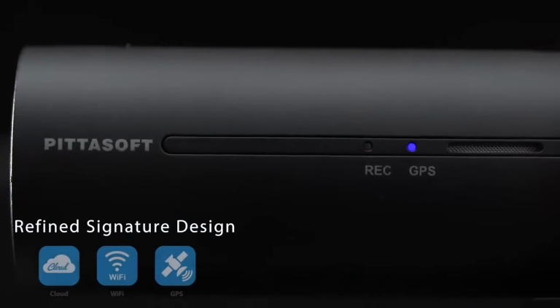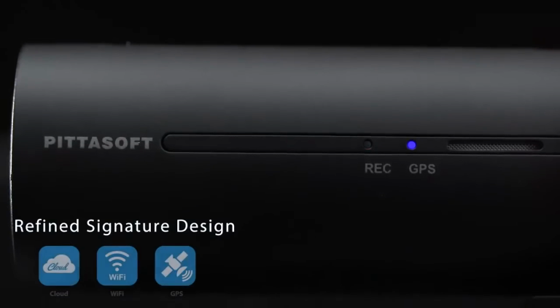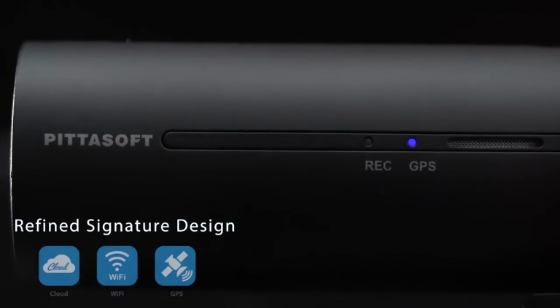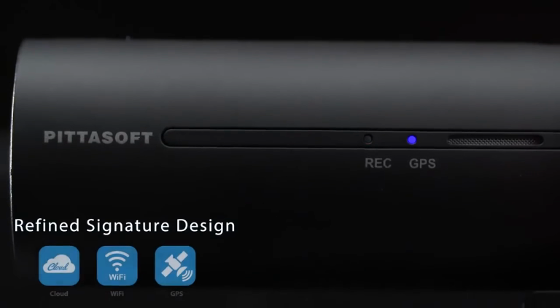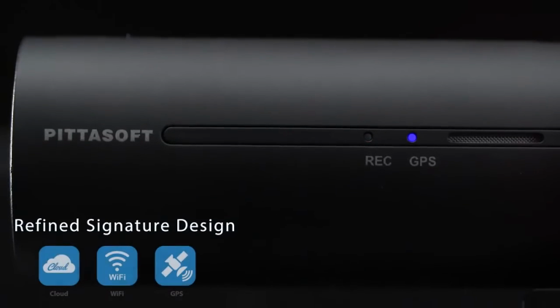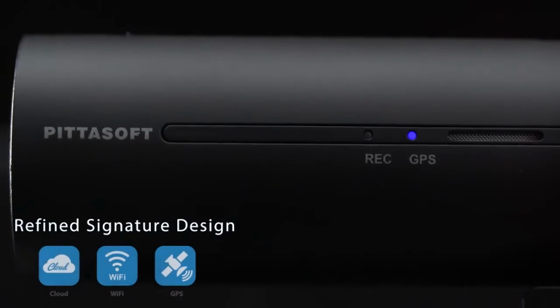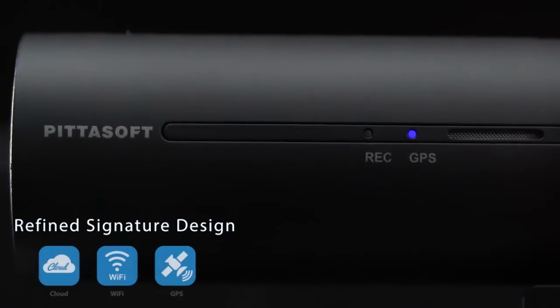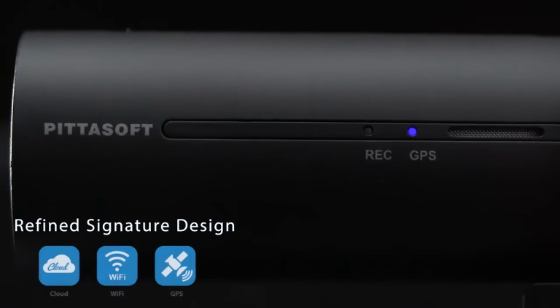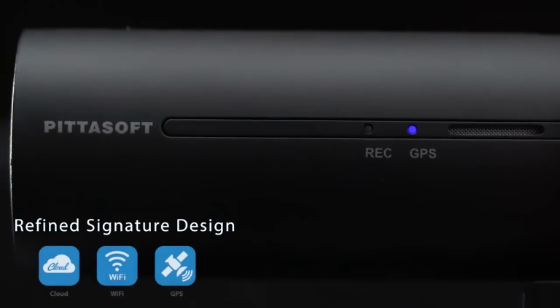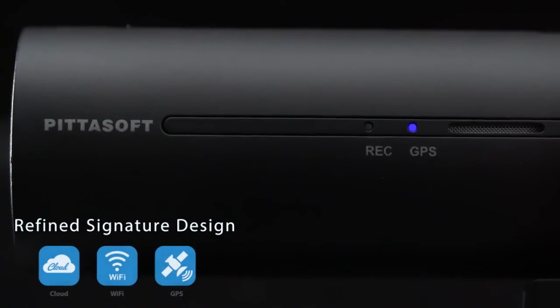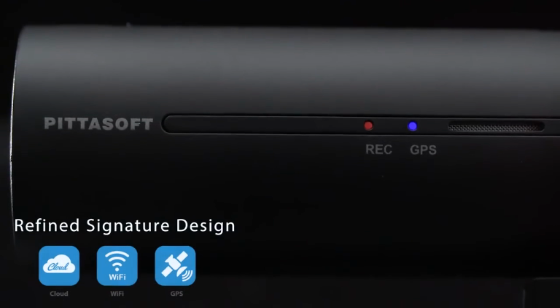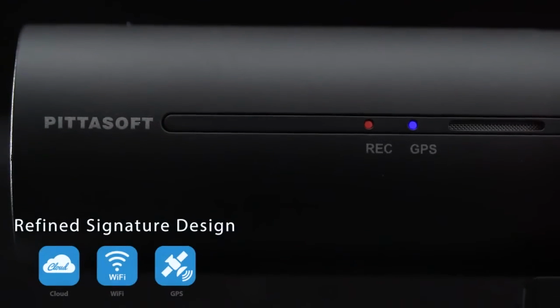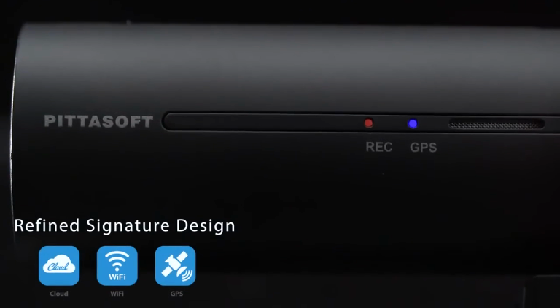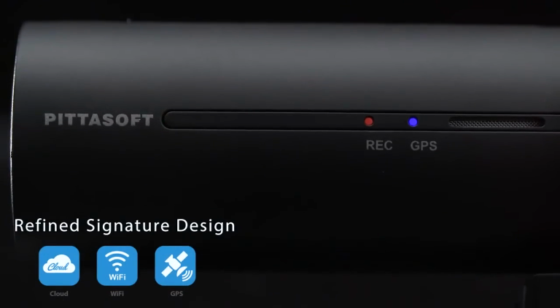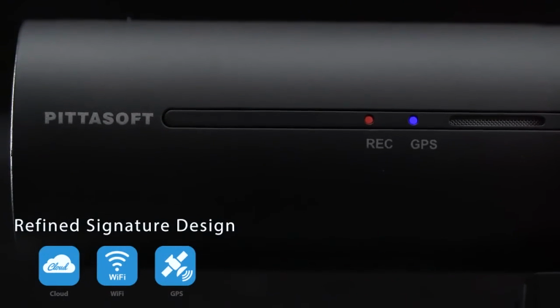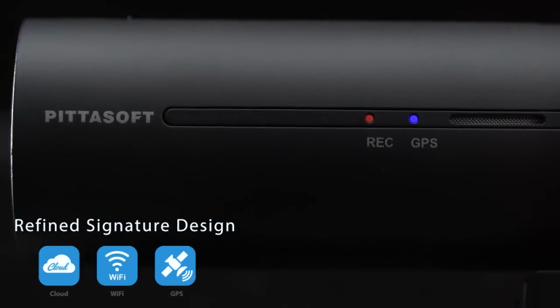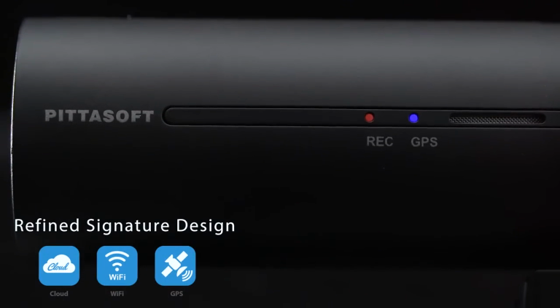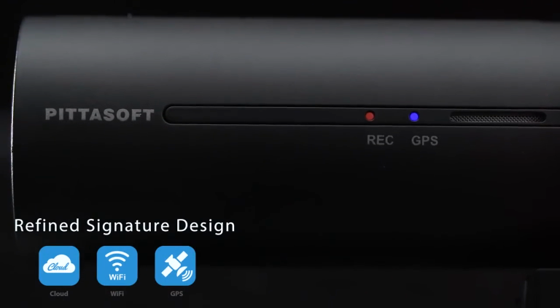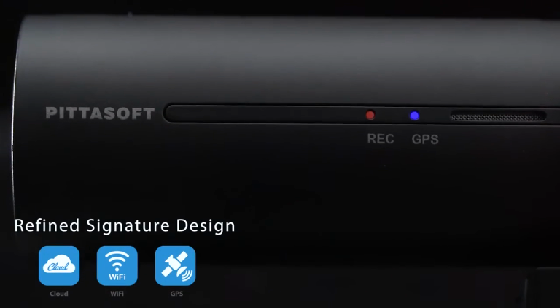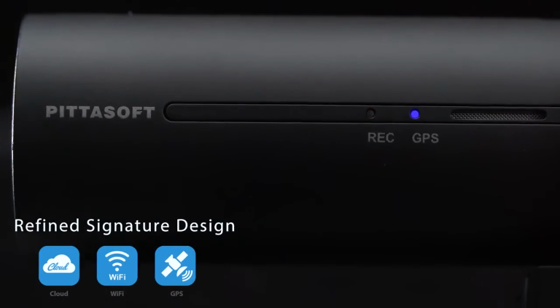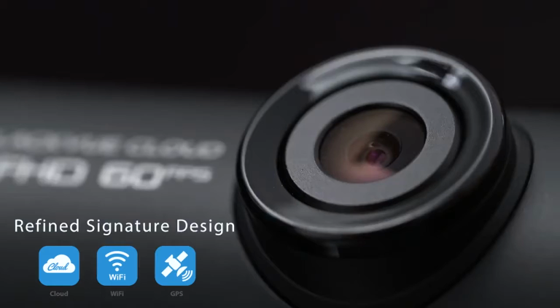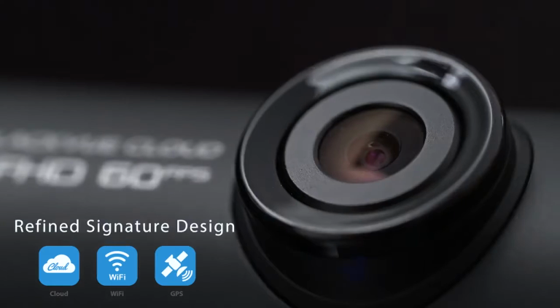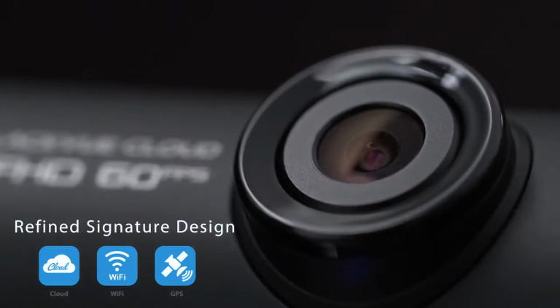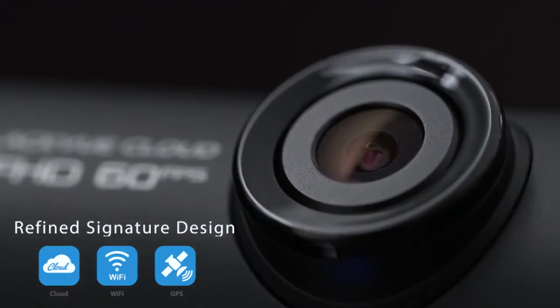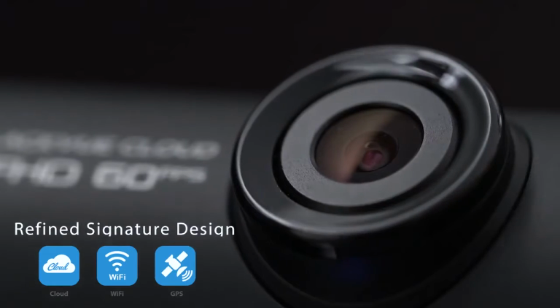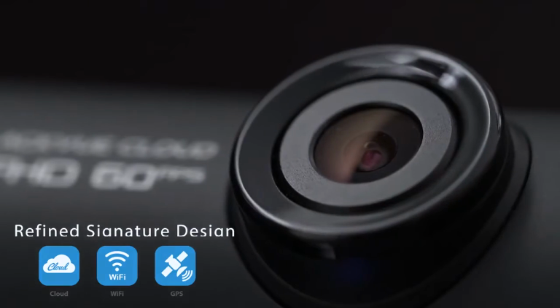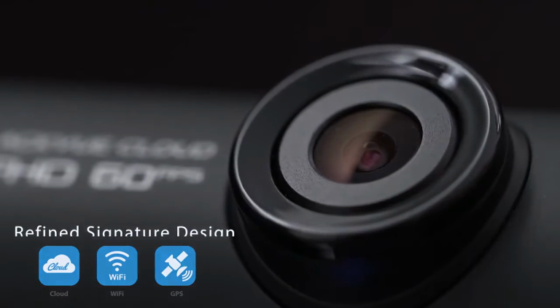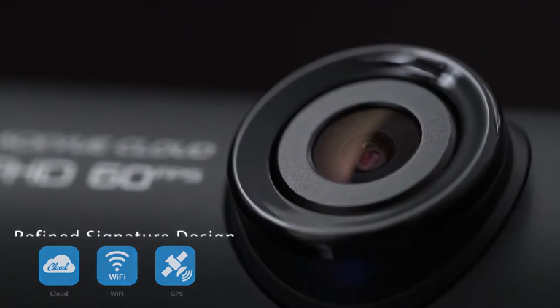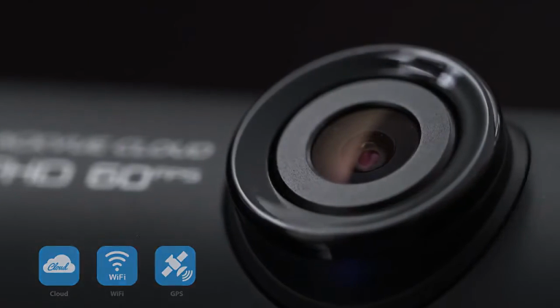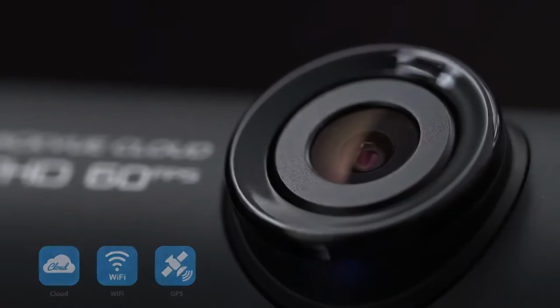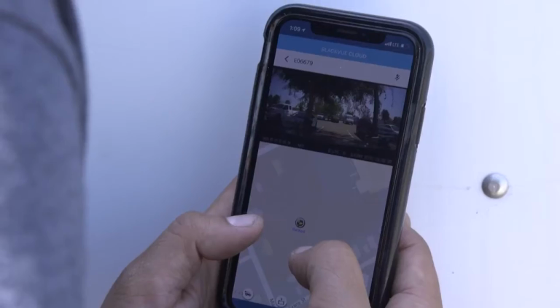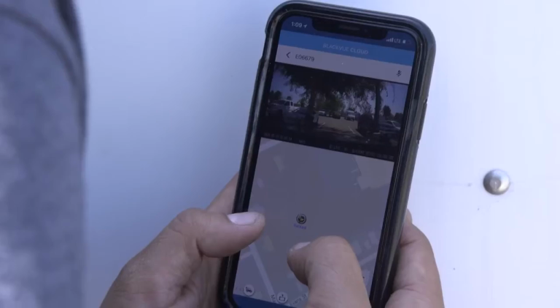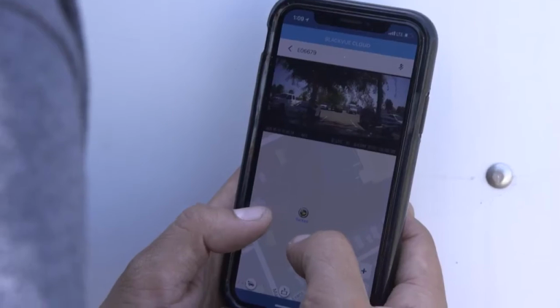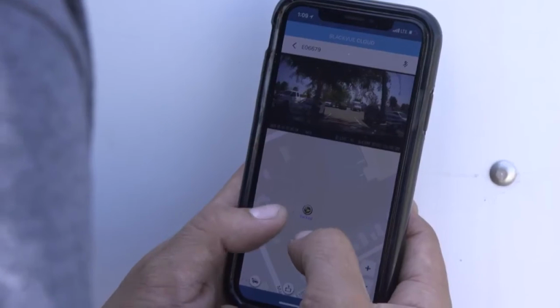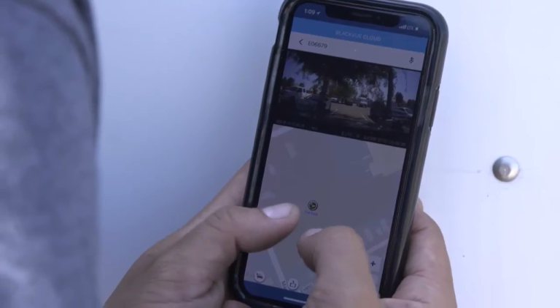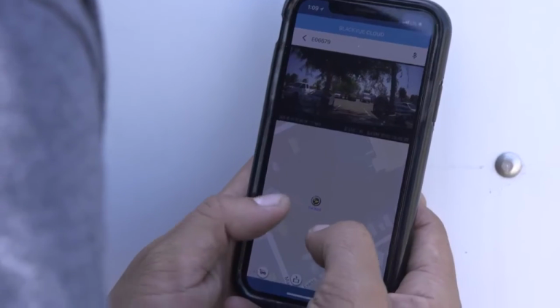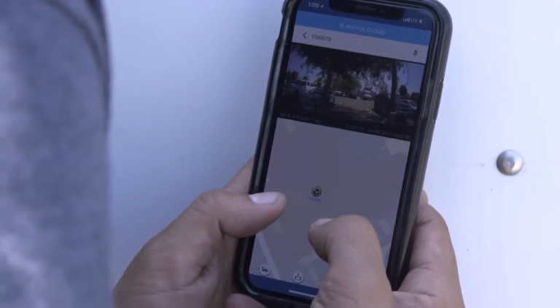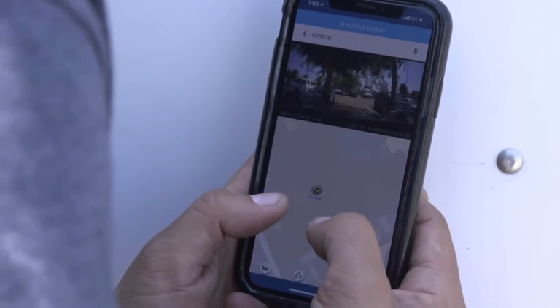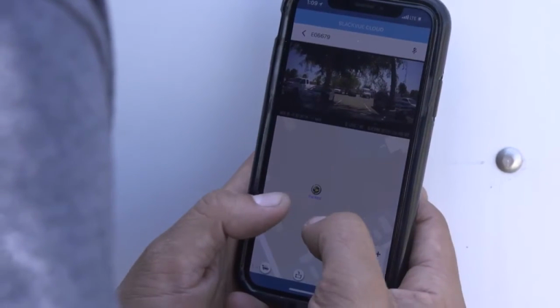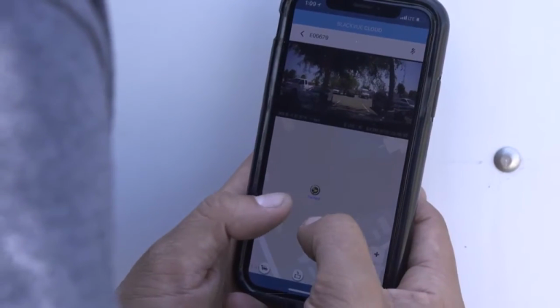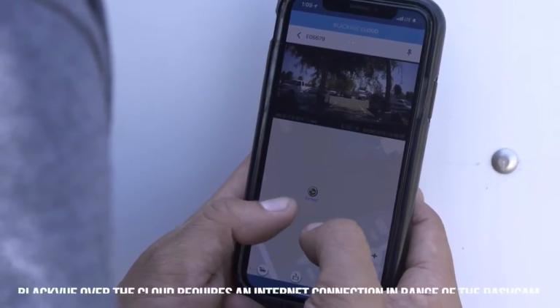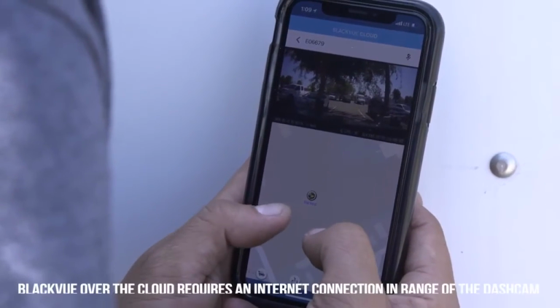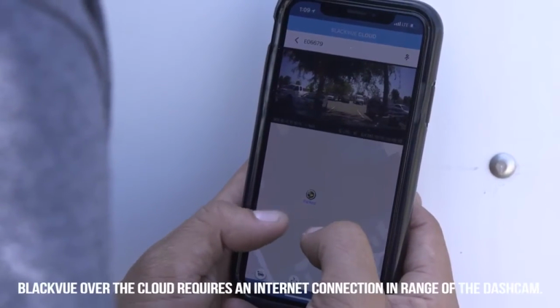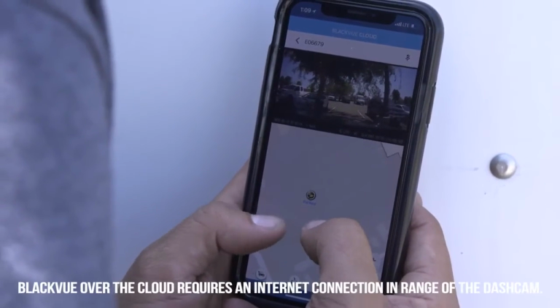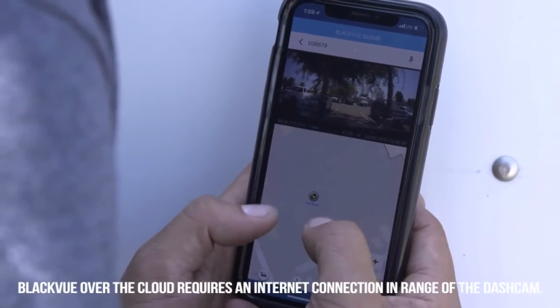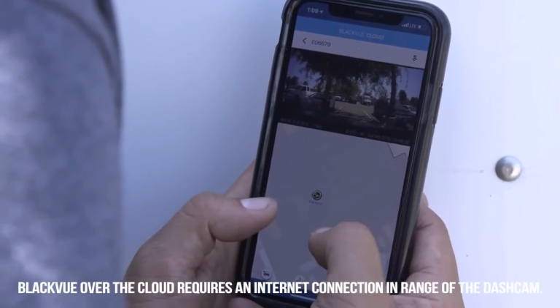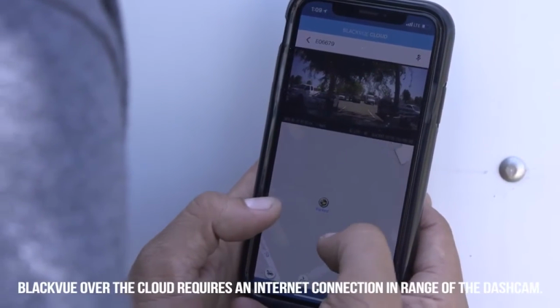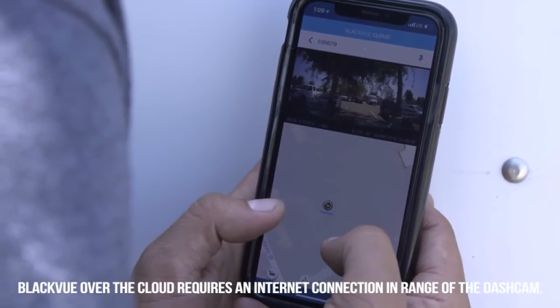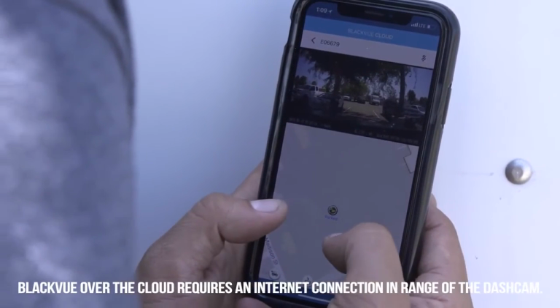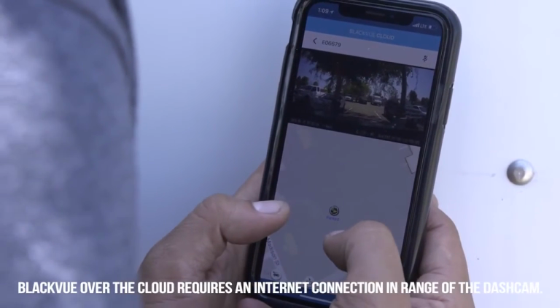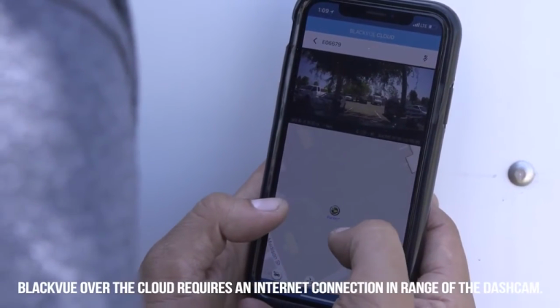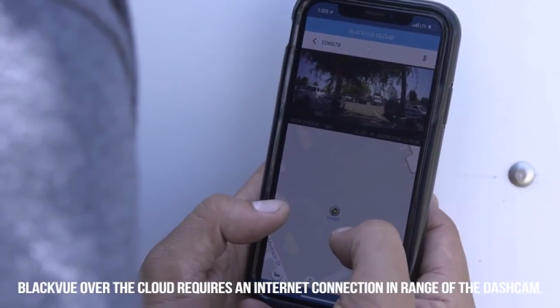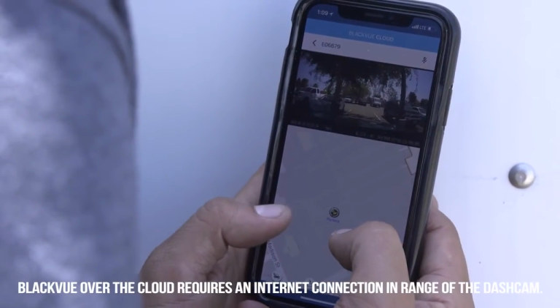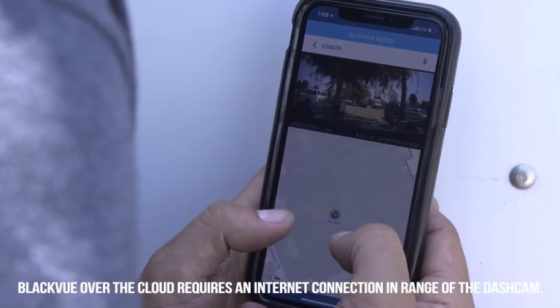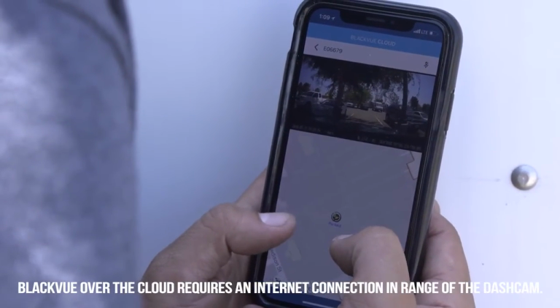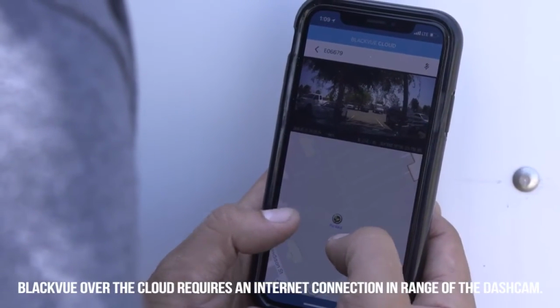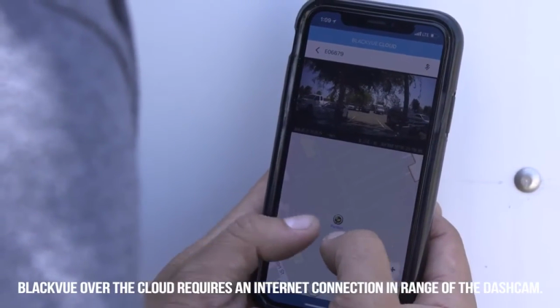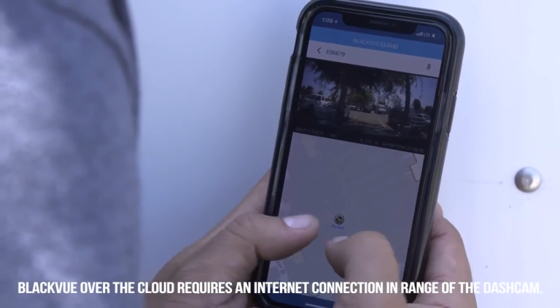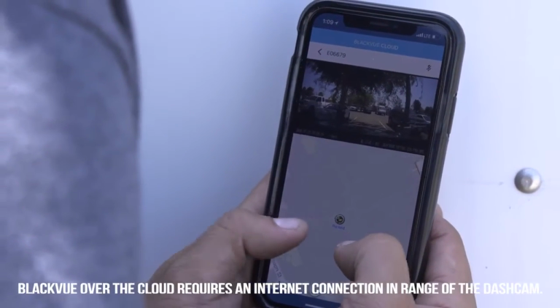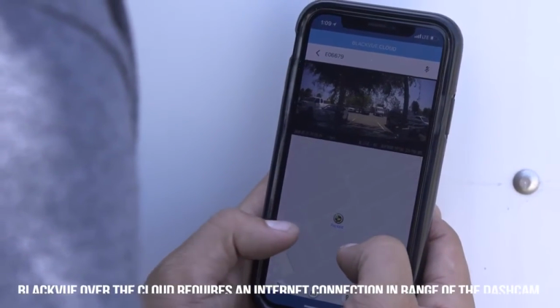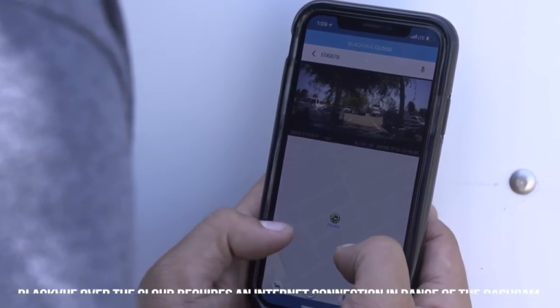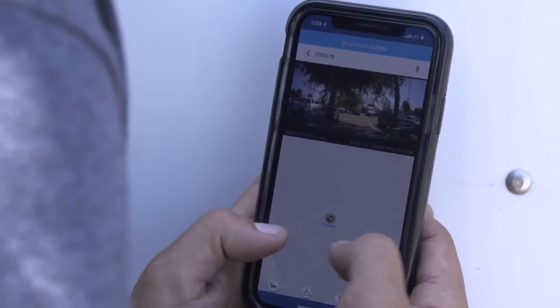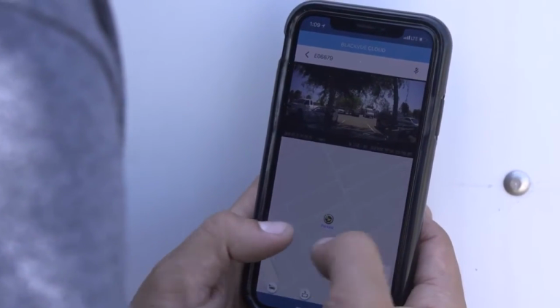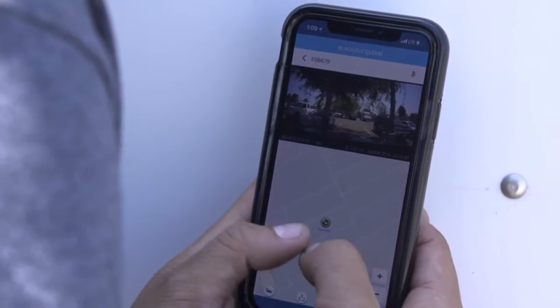DR750S 2-Channel IR includes Wi-Fi and cloud compatibility, so you can check on your car from anywhere, anytime with the BlackVue app.